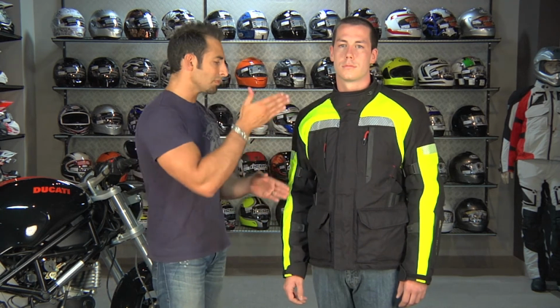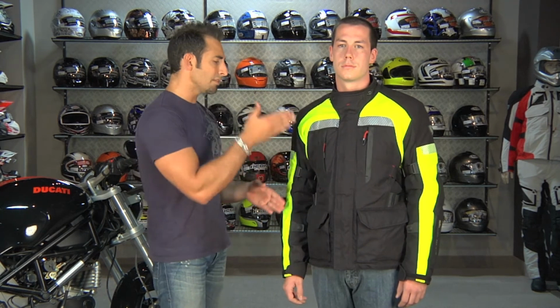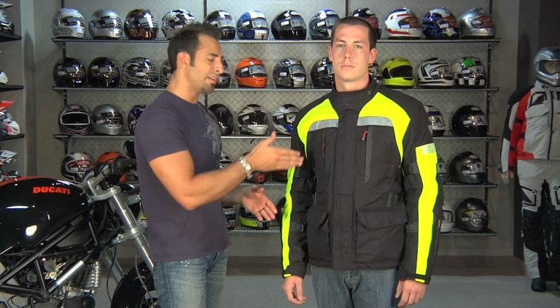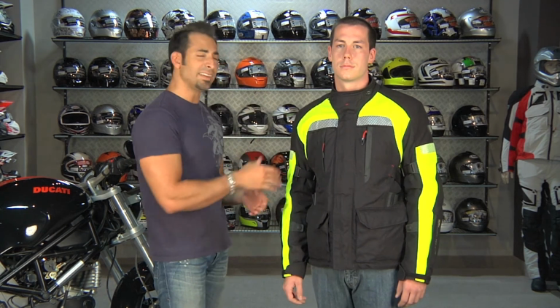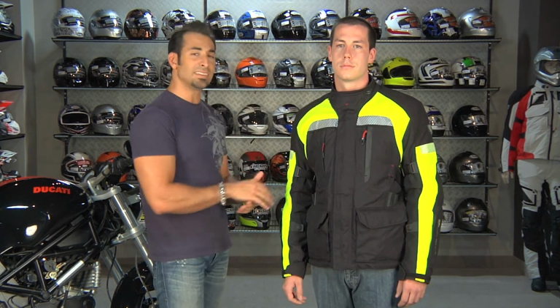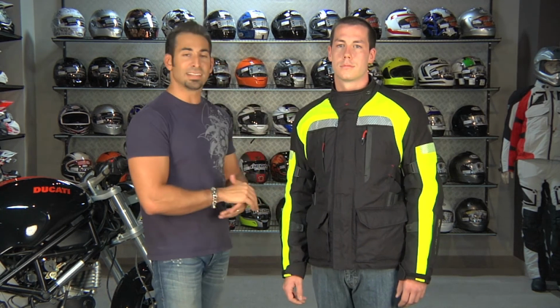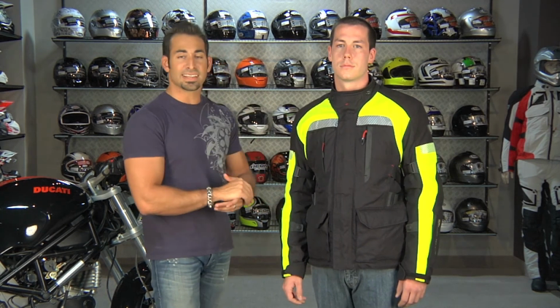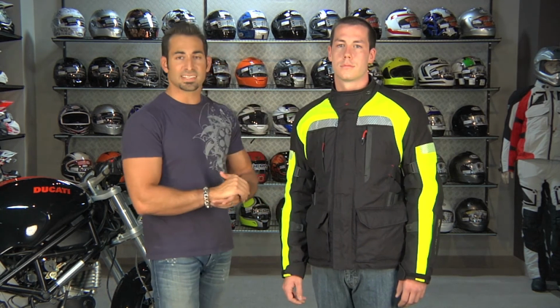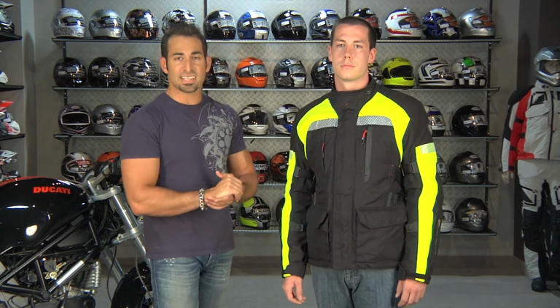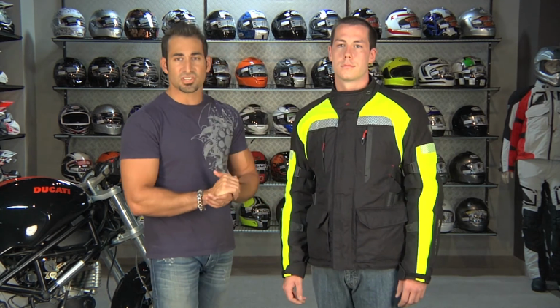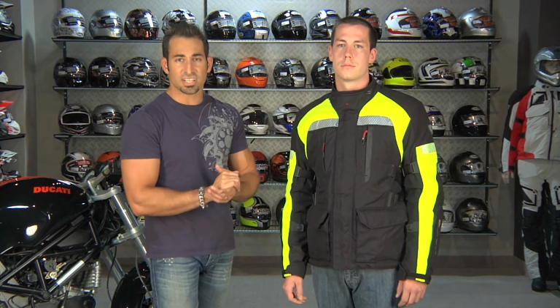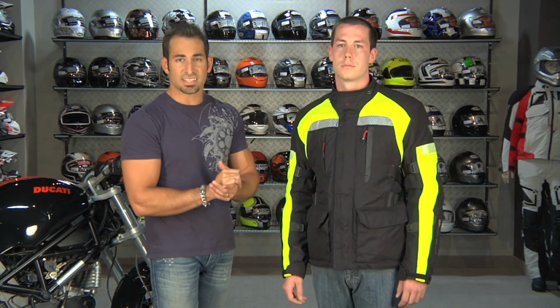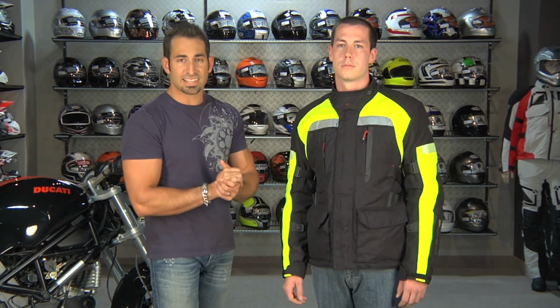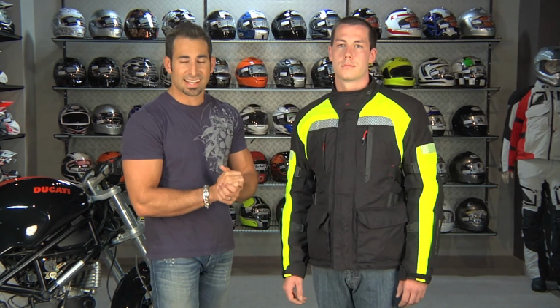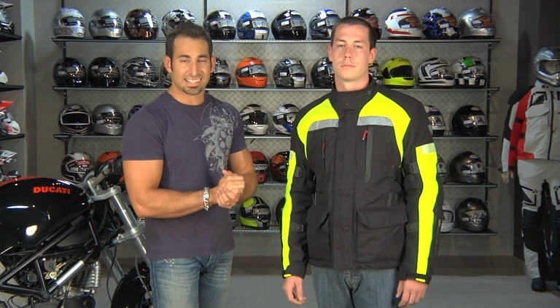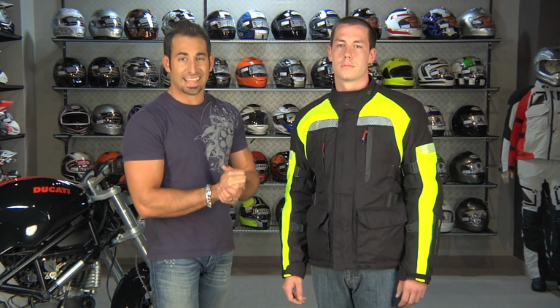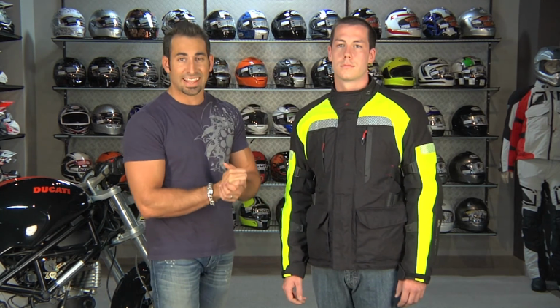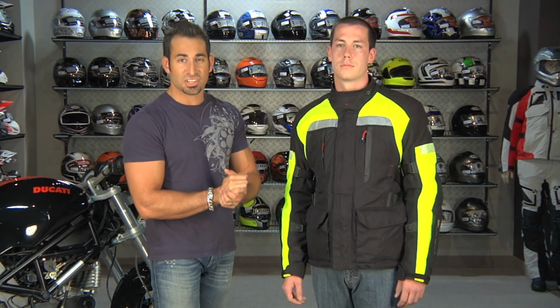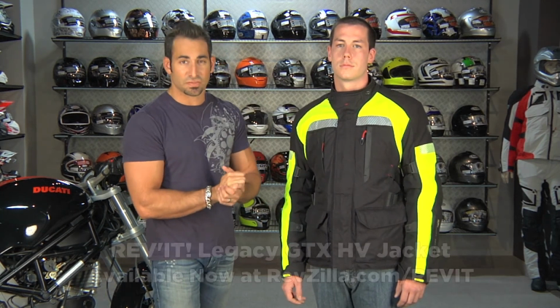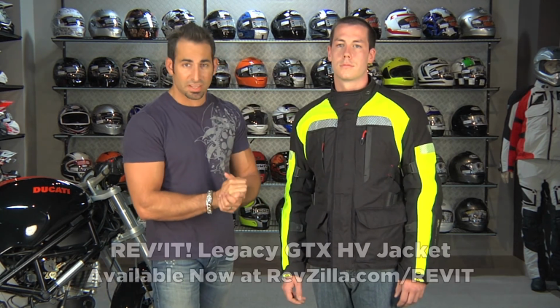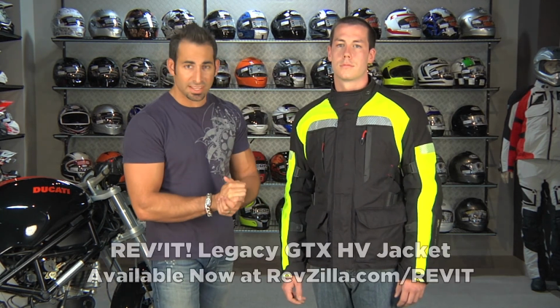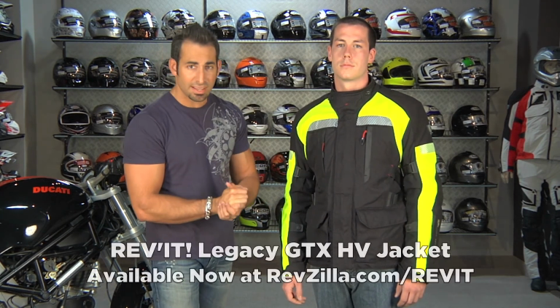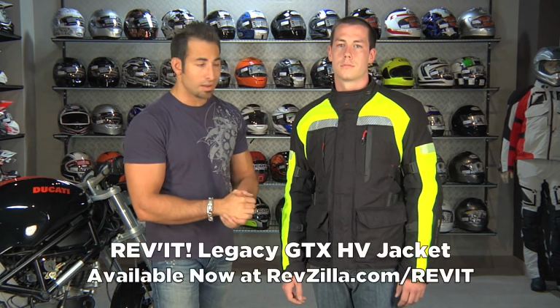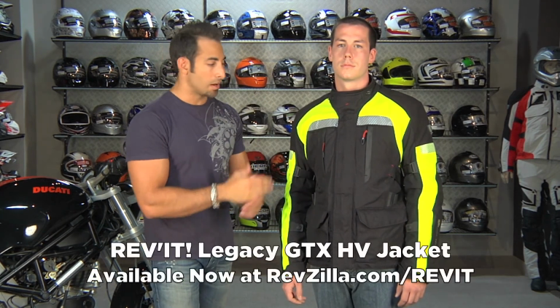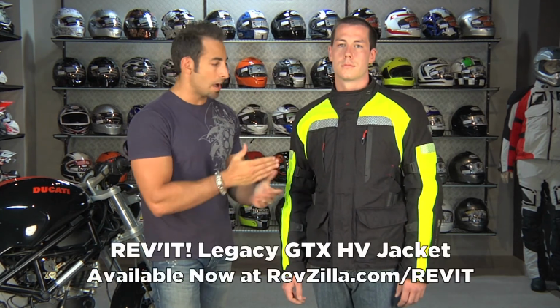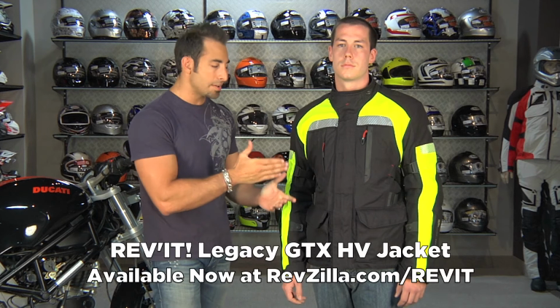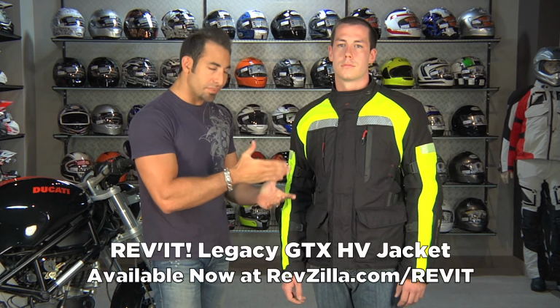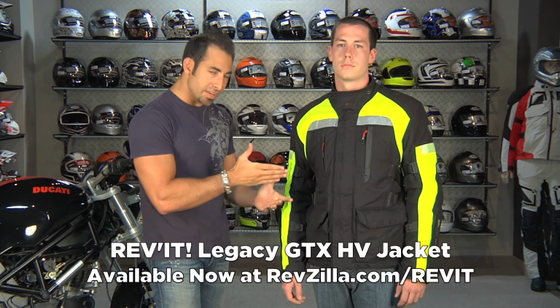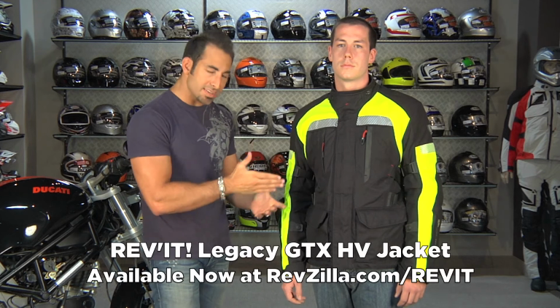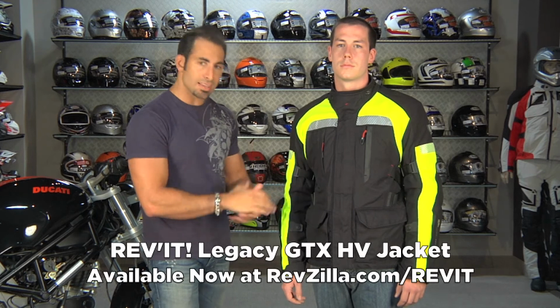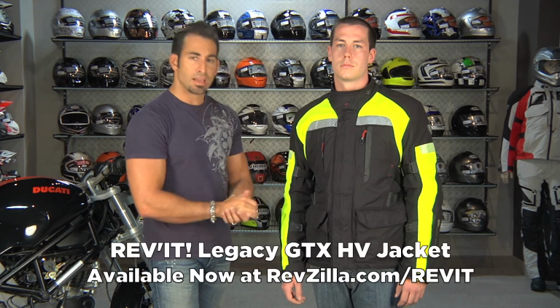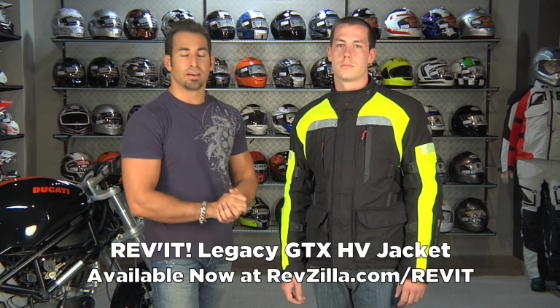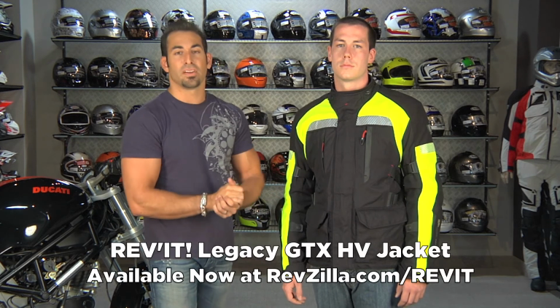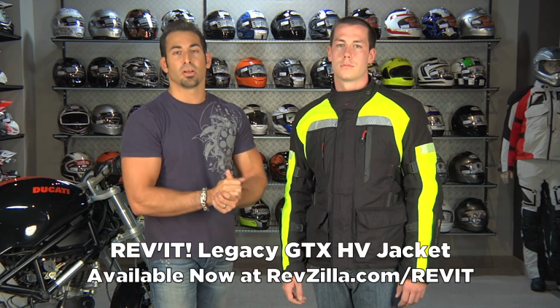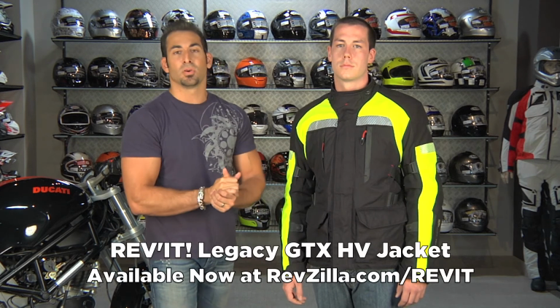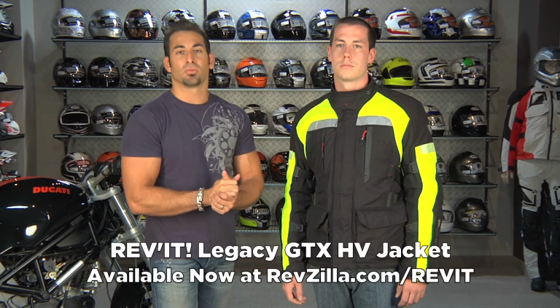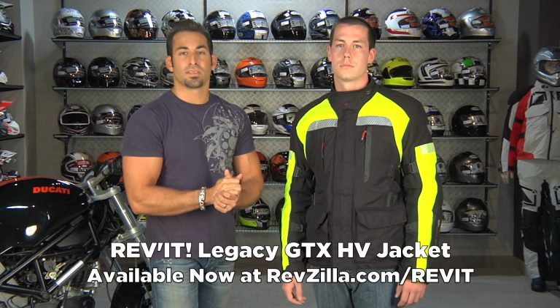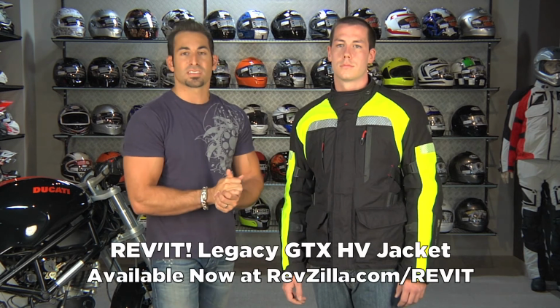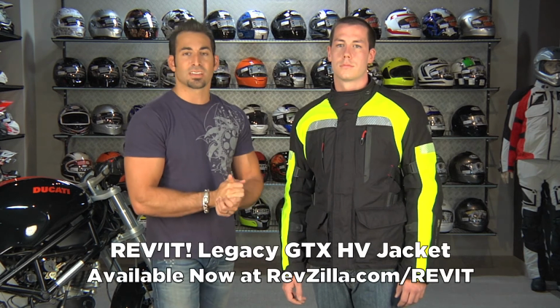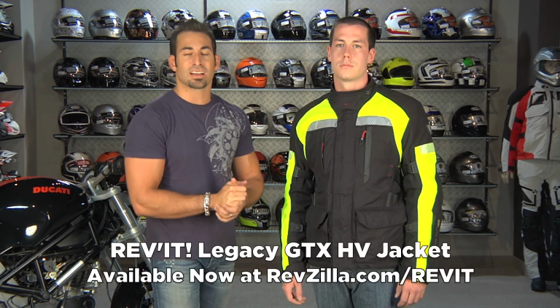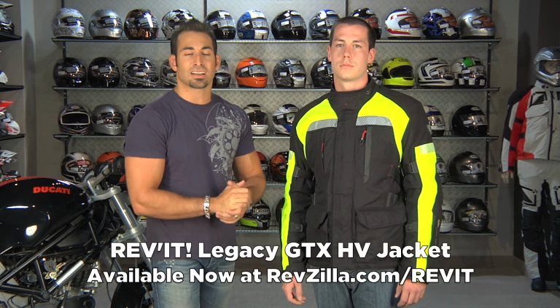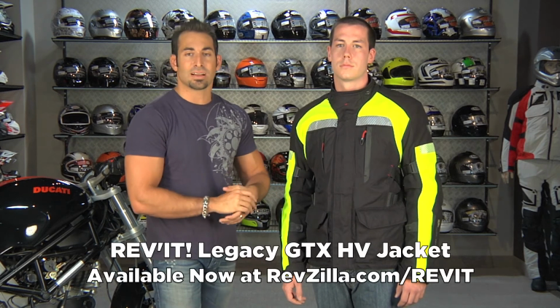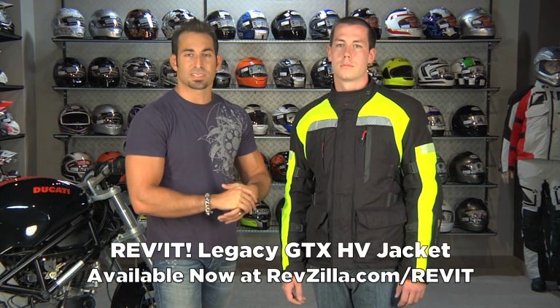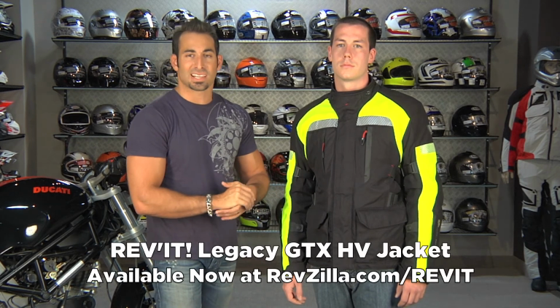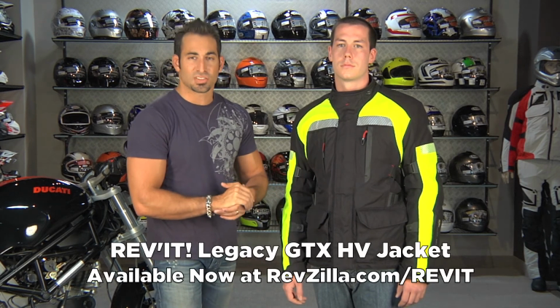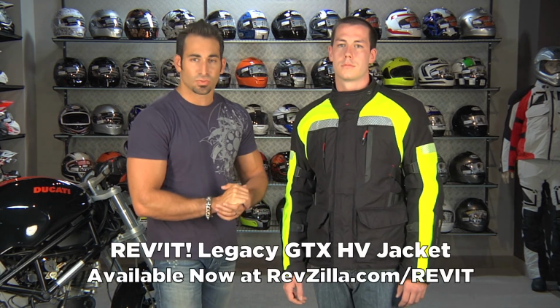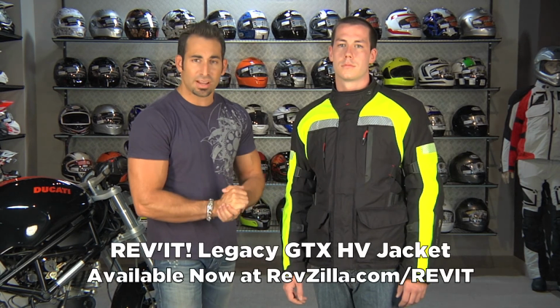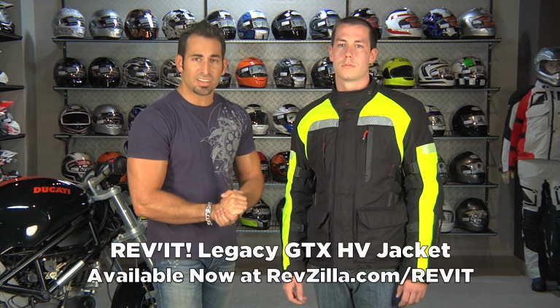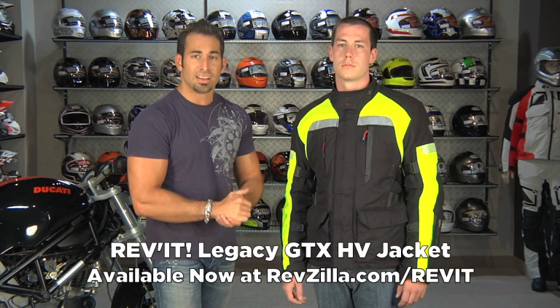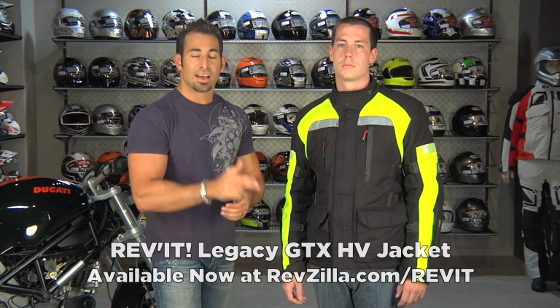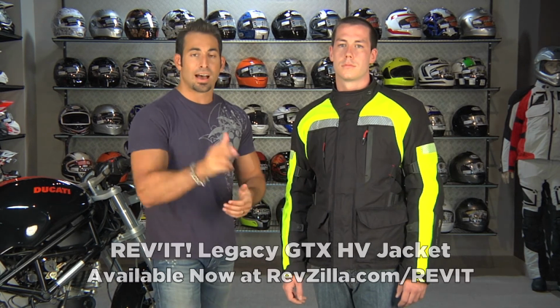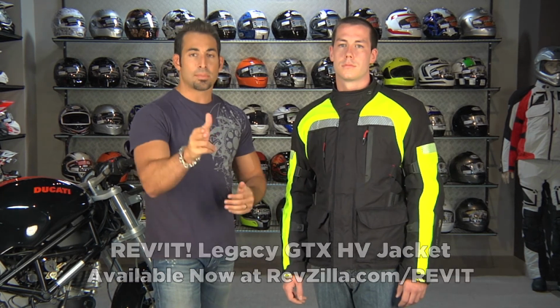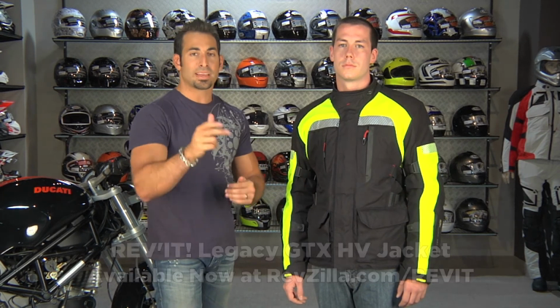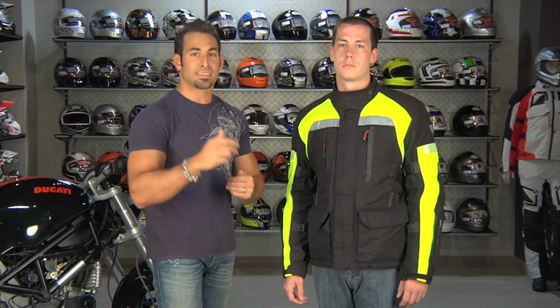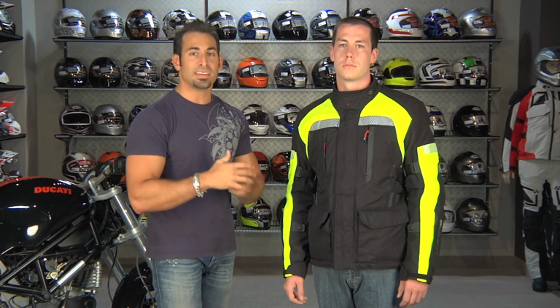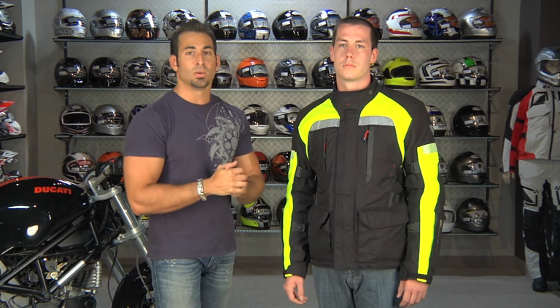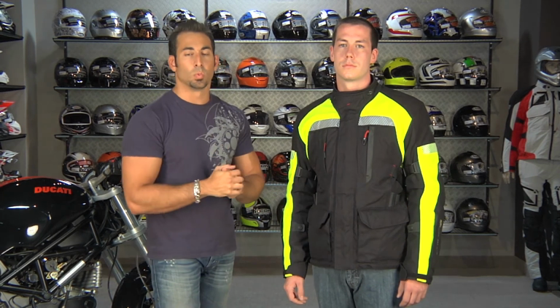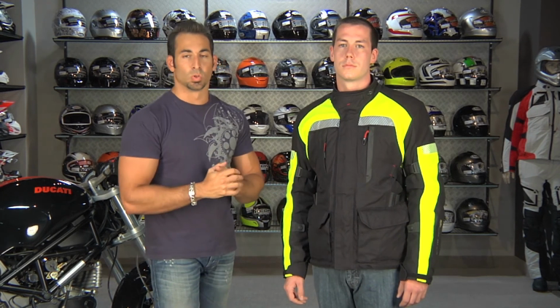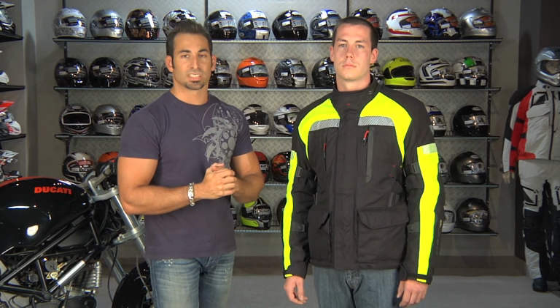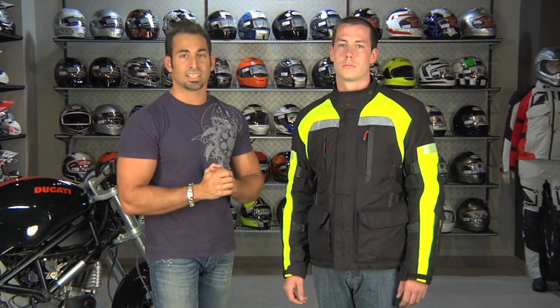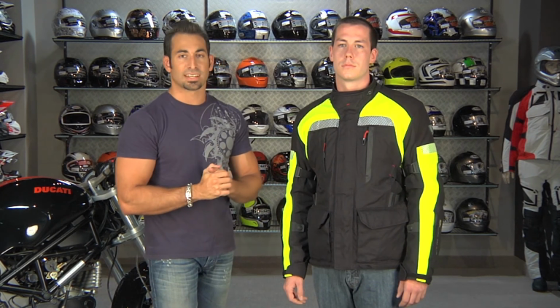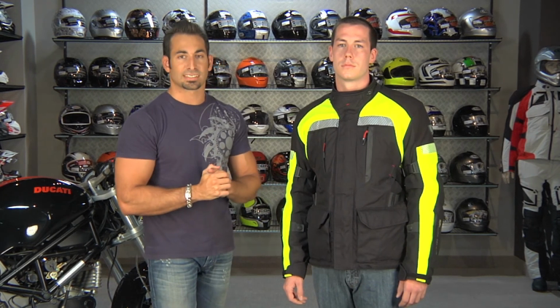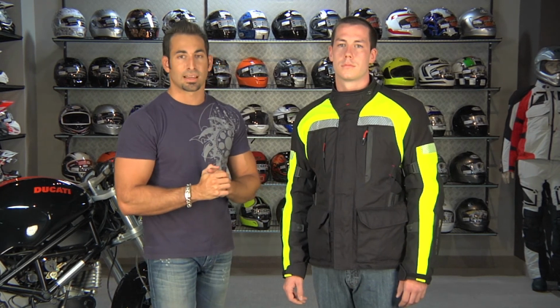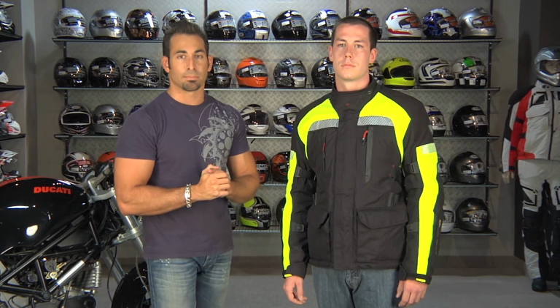Find the Legacy GTX HV high-vis available at RevZilla.com slash Revit. I'm Anthony — we'll see you next time.